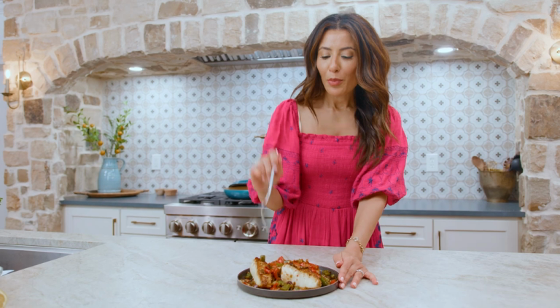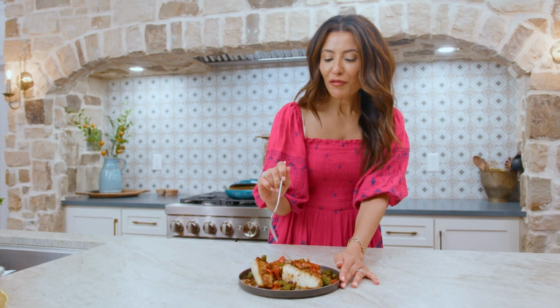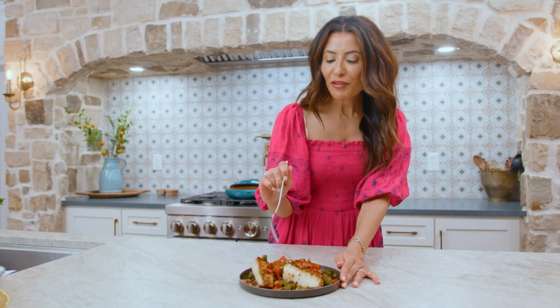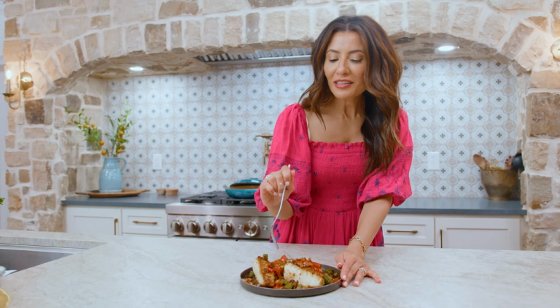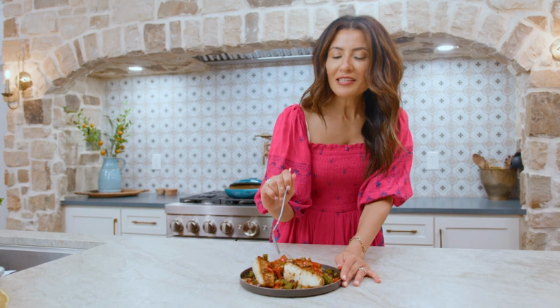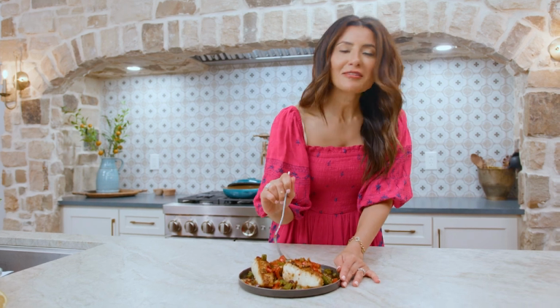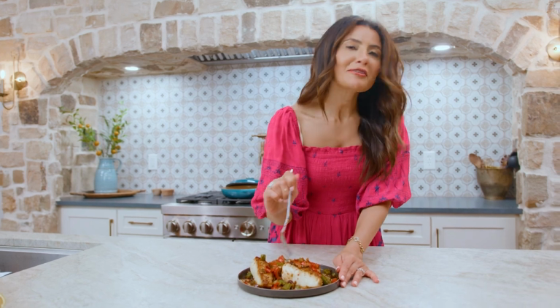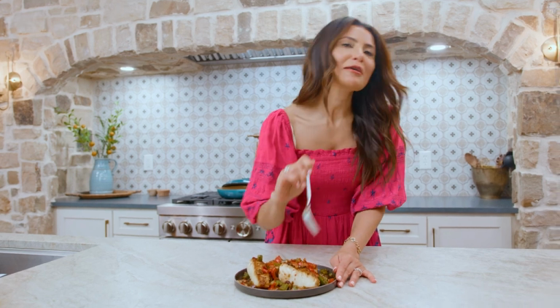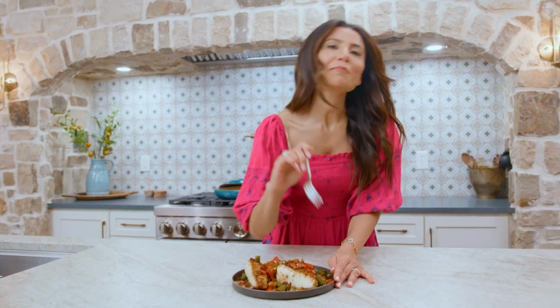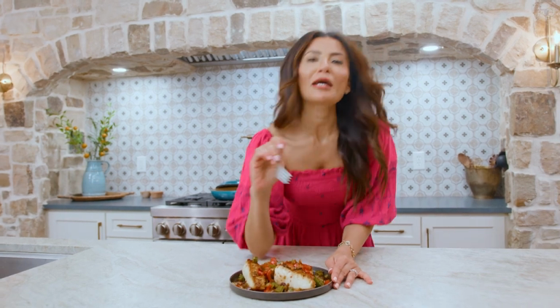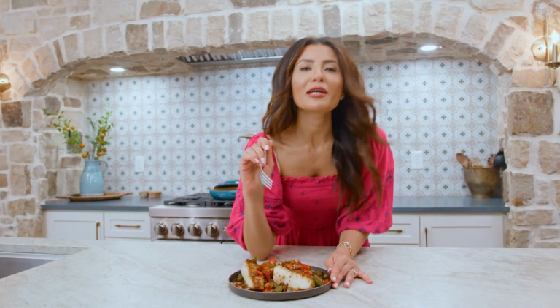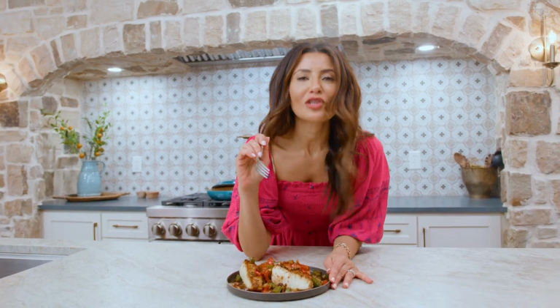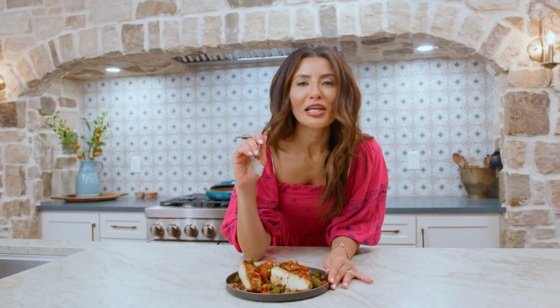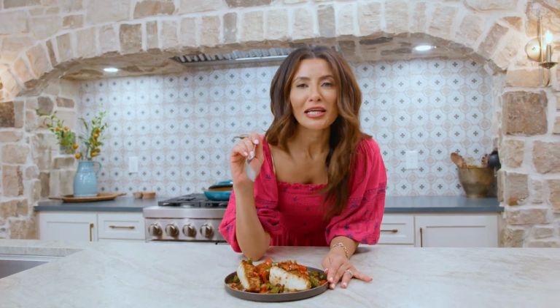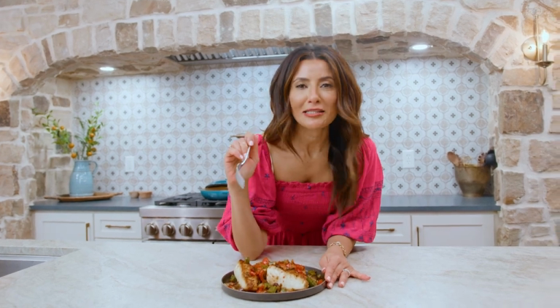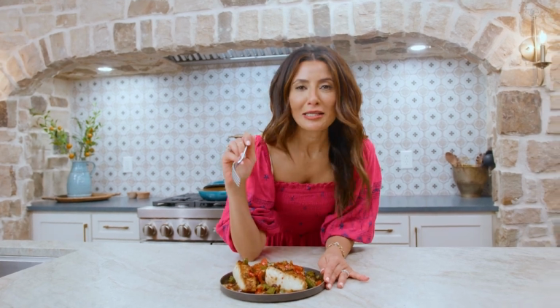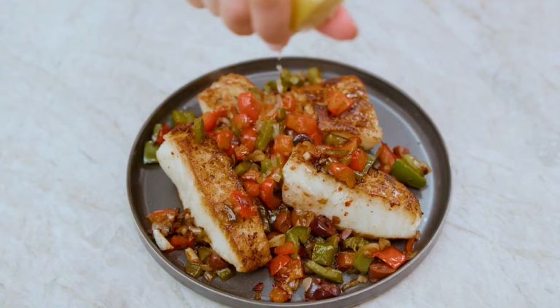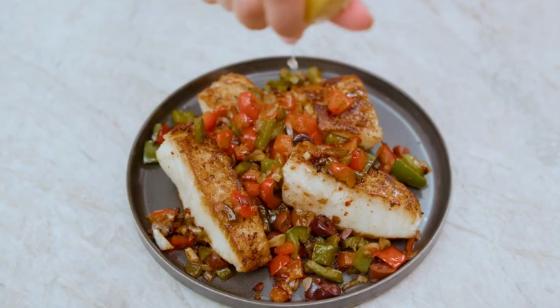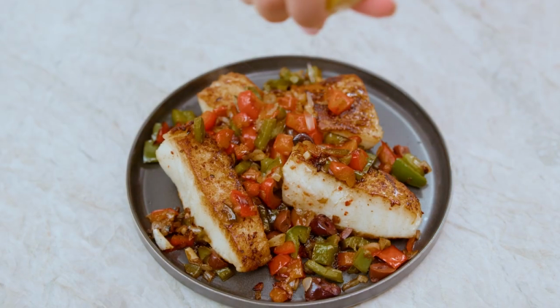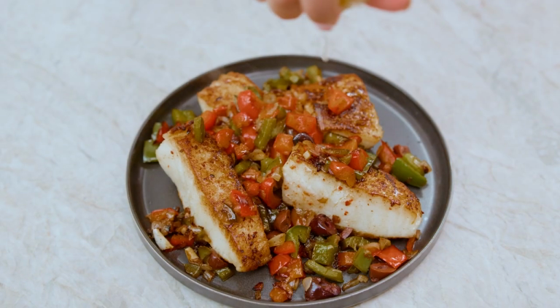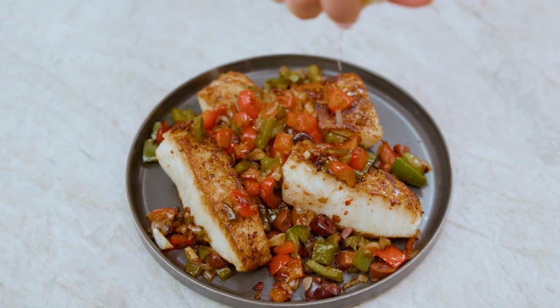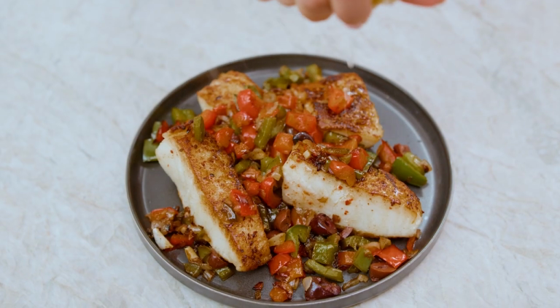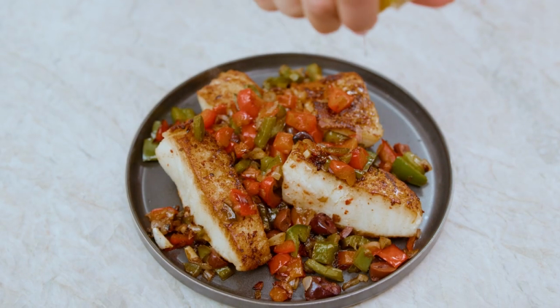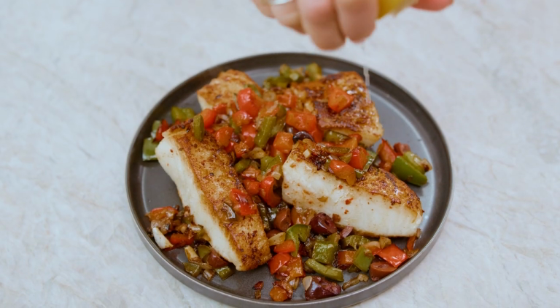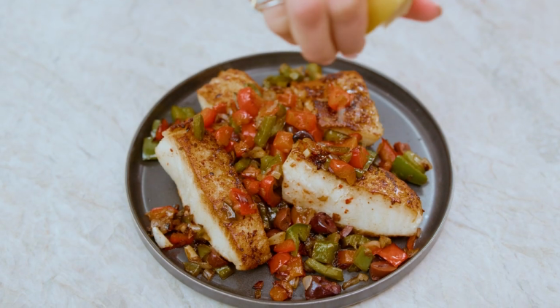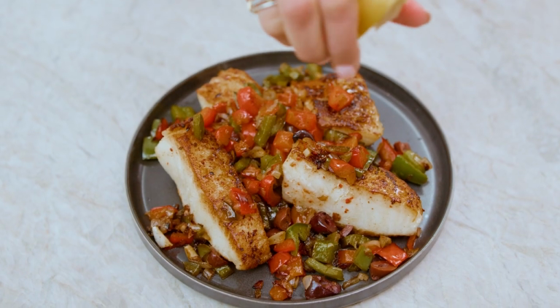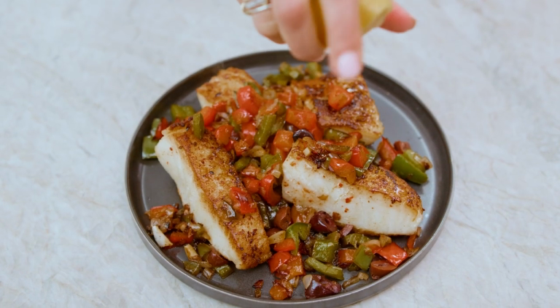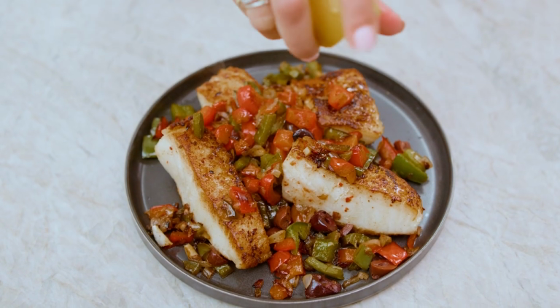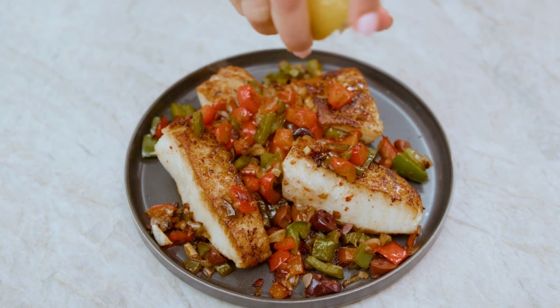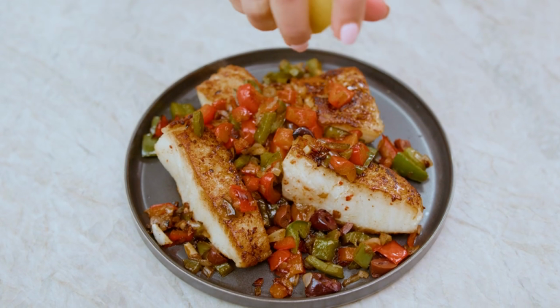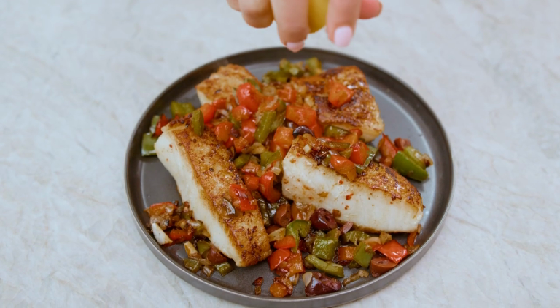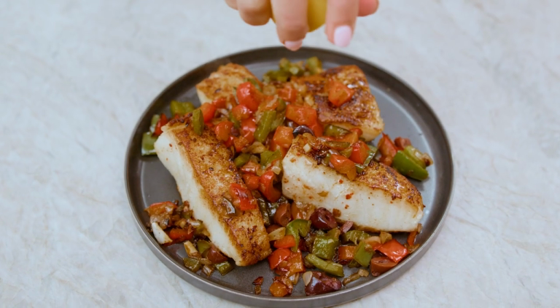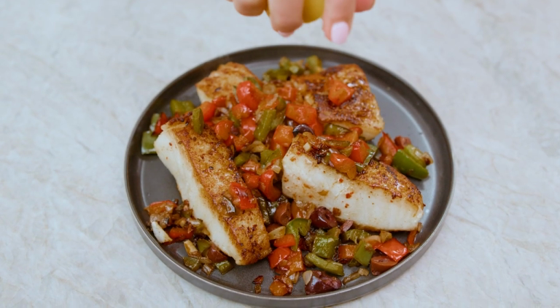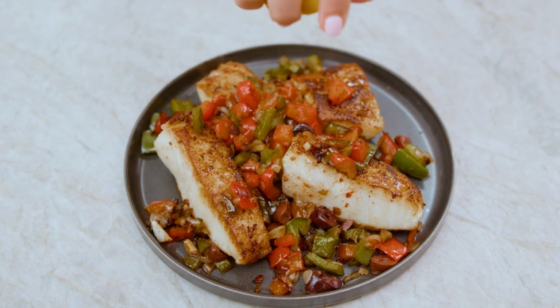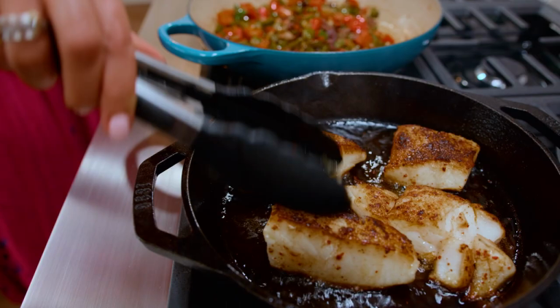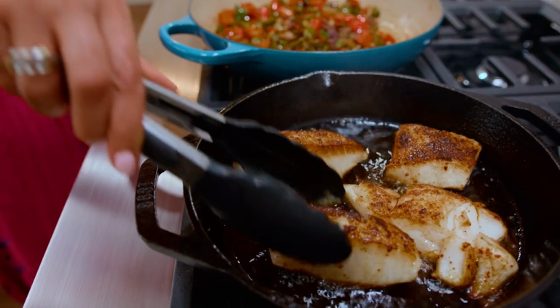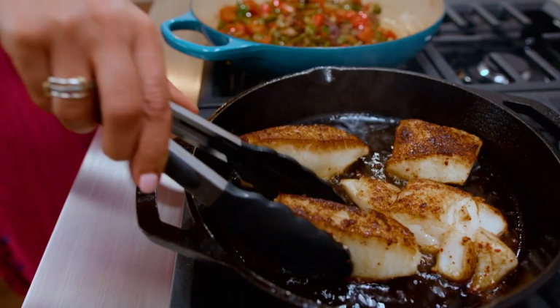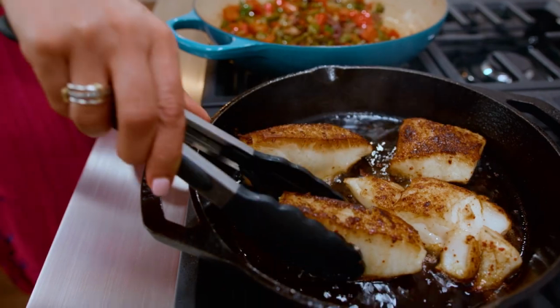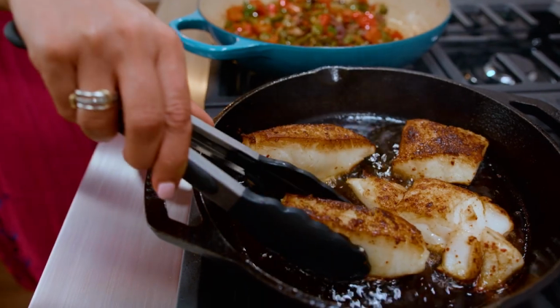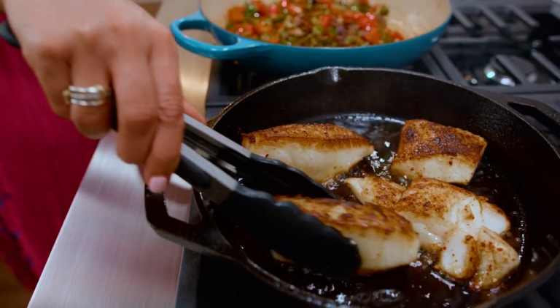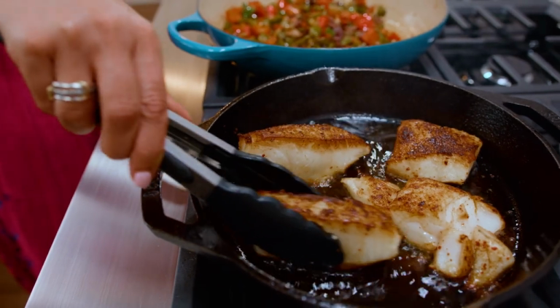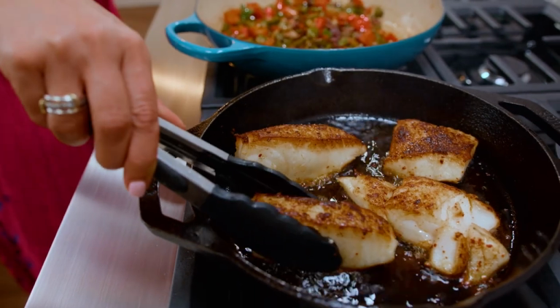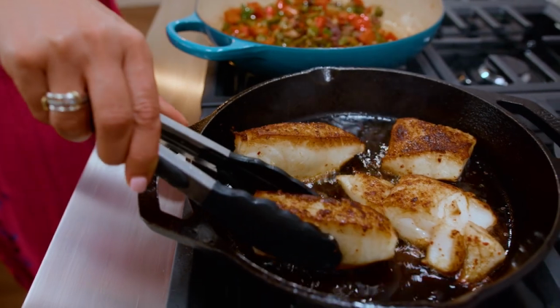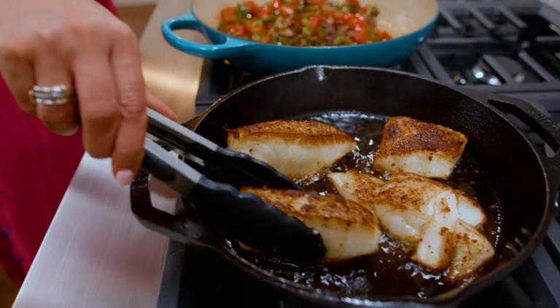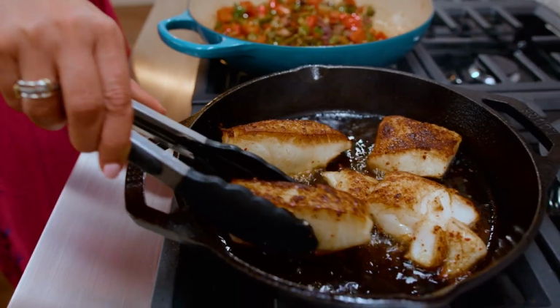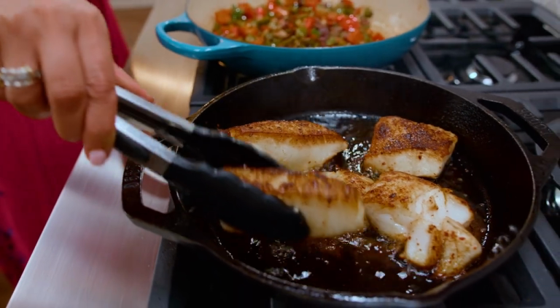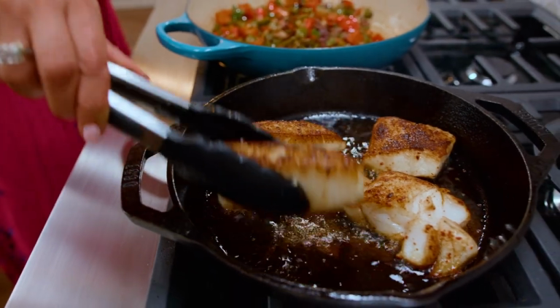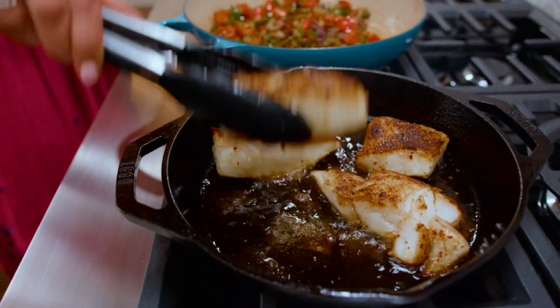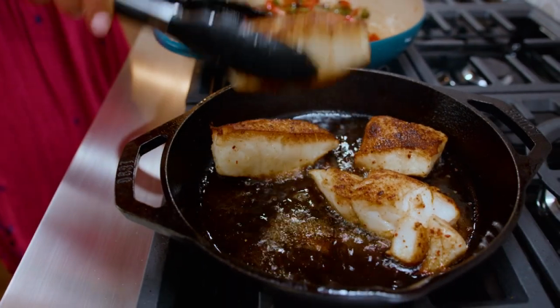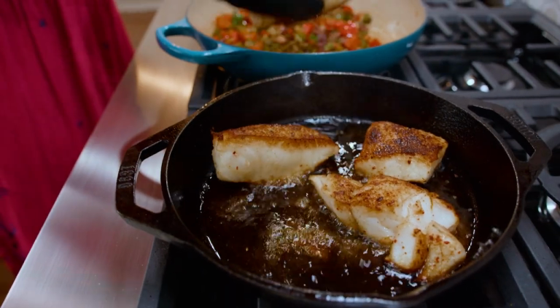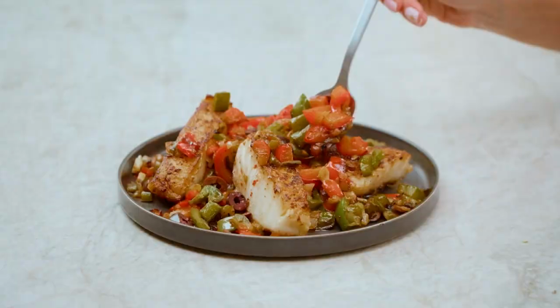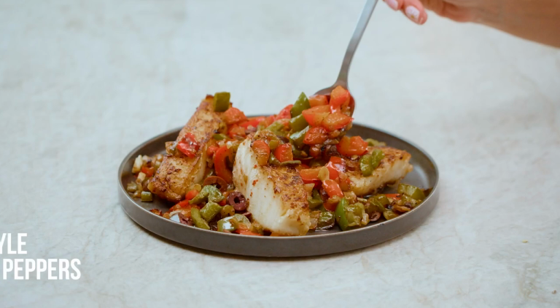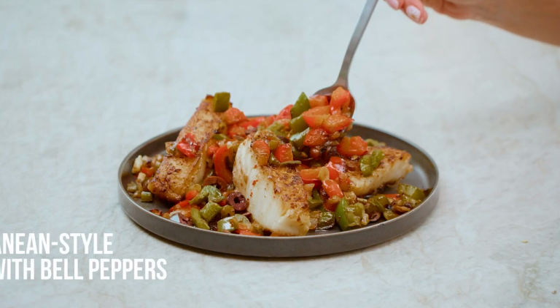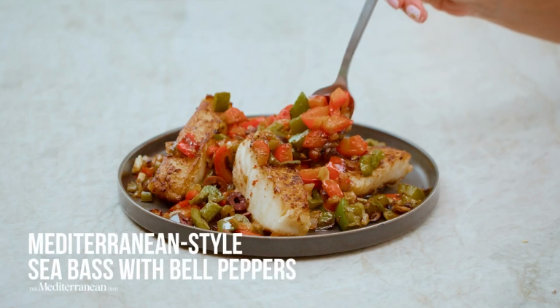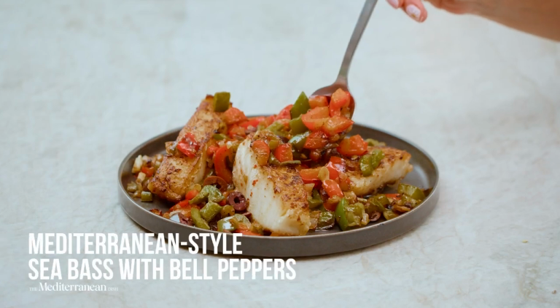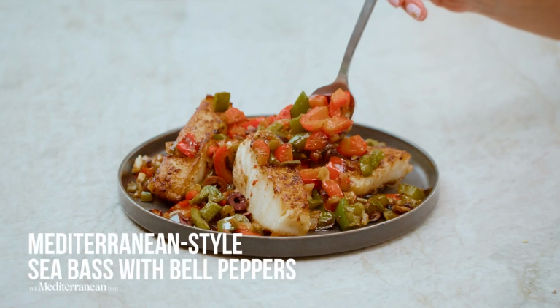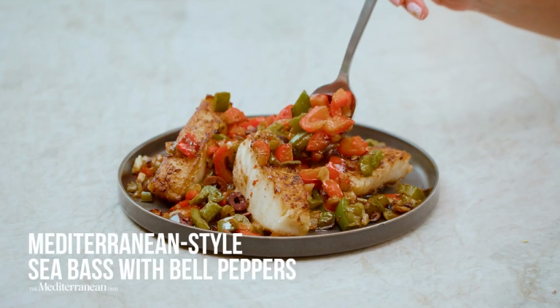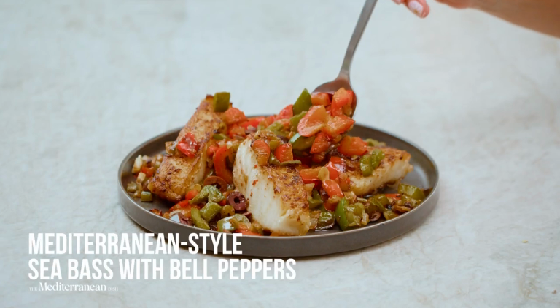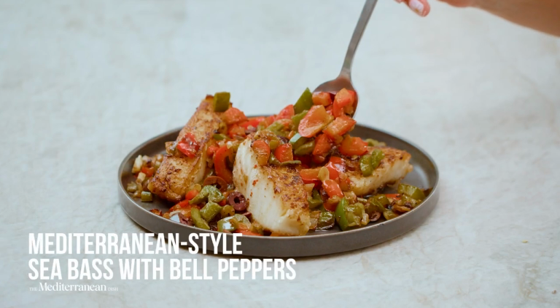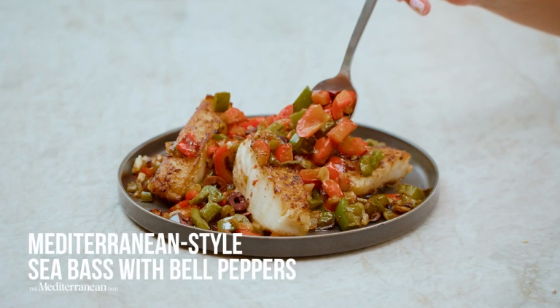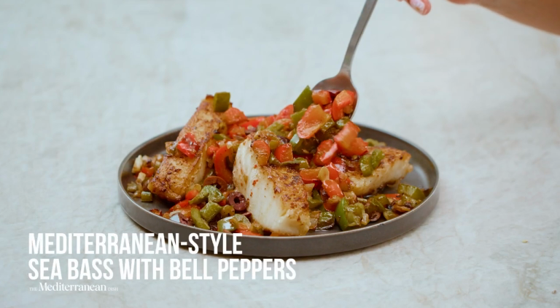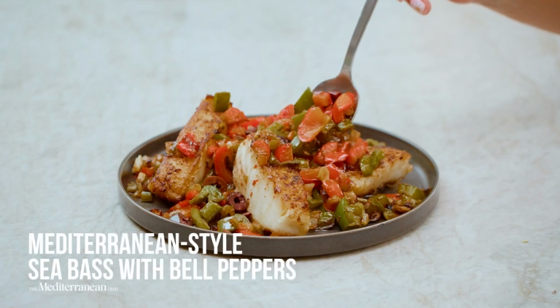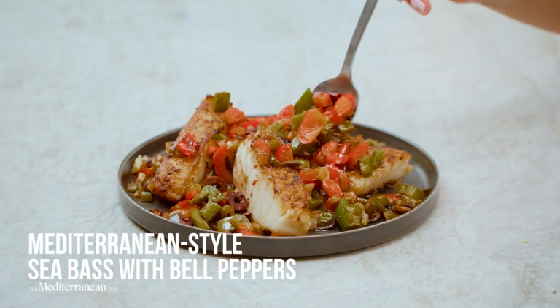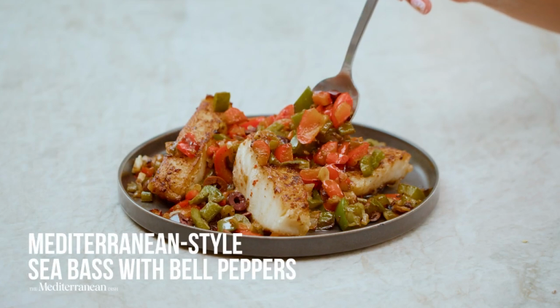Perfectly seasoned Mediterranean sea bass with a bell pepper medley — a beautiful dinner in 20 minutes or less. Let me show you how.